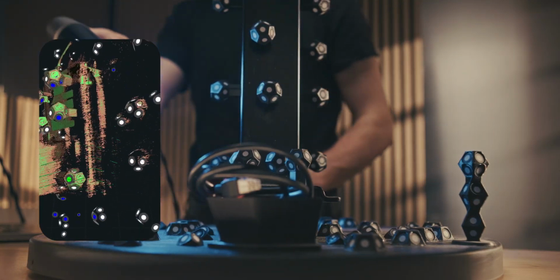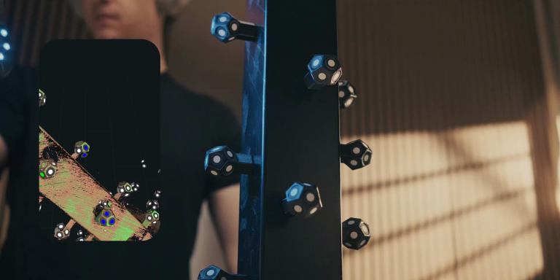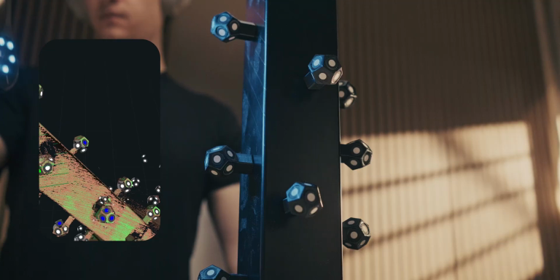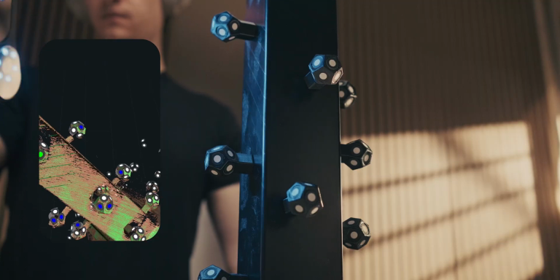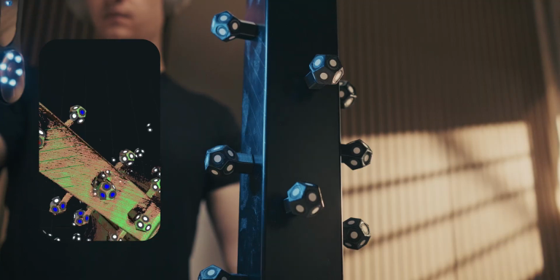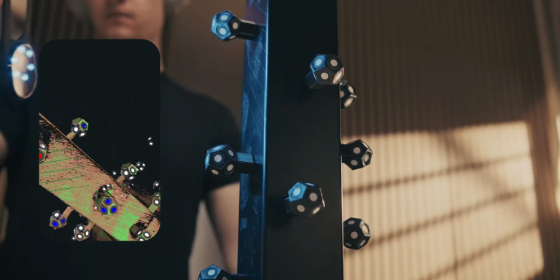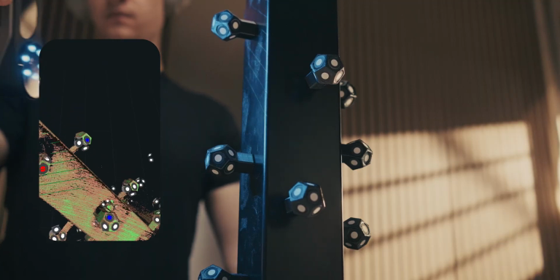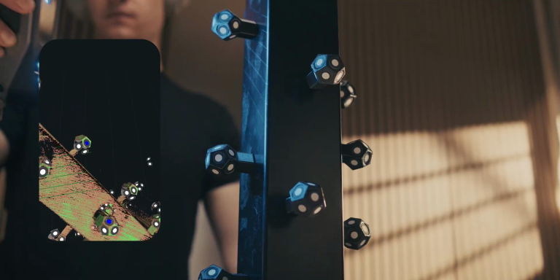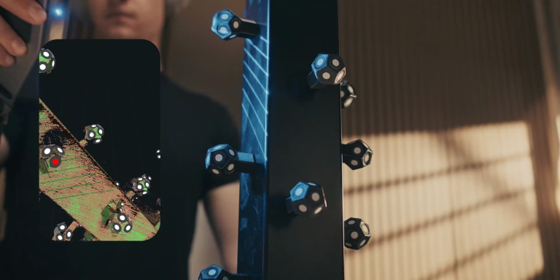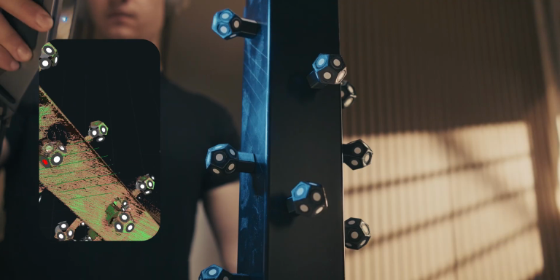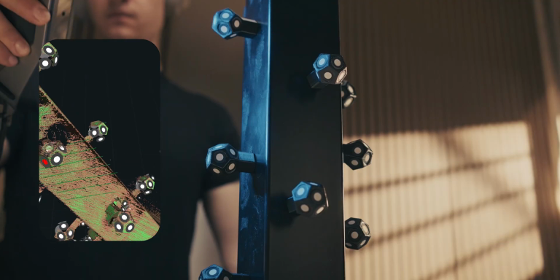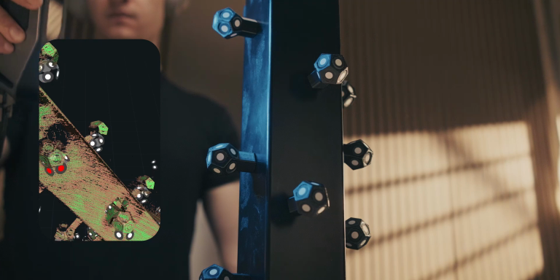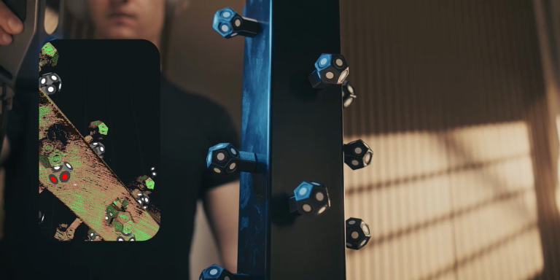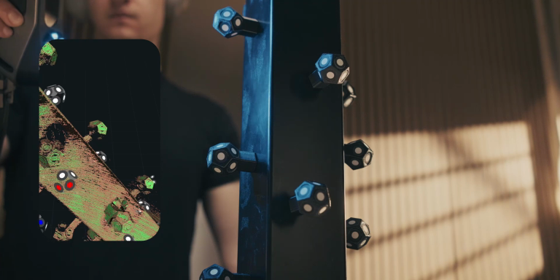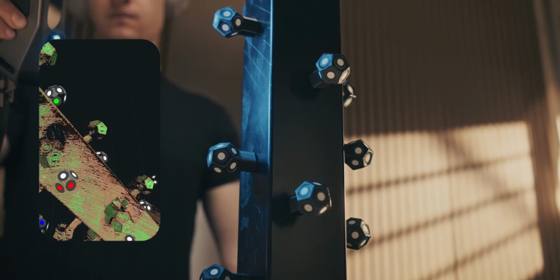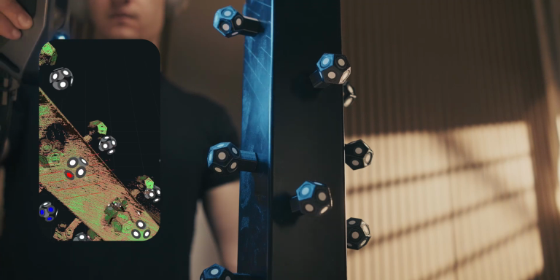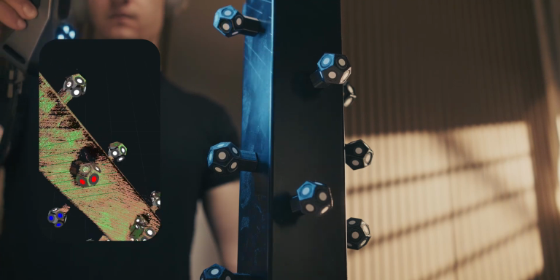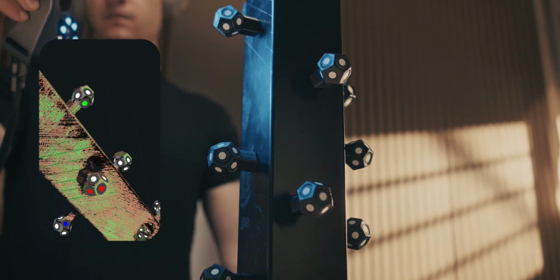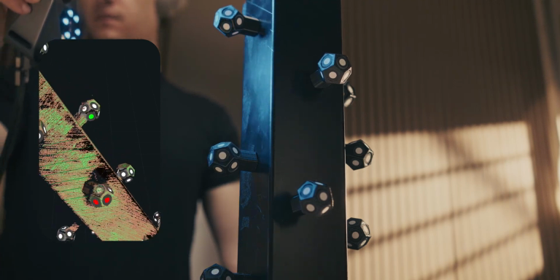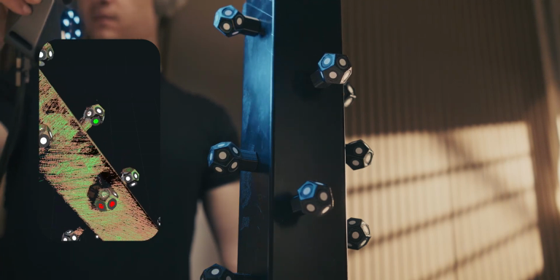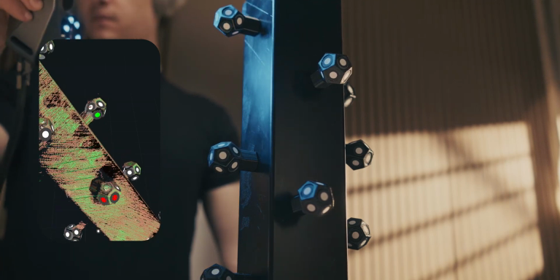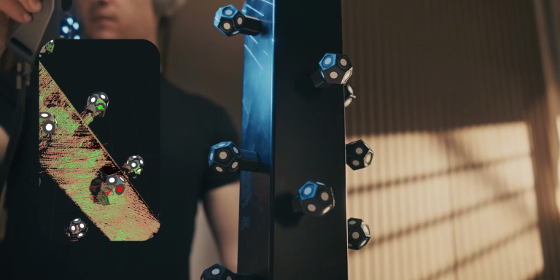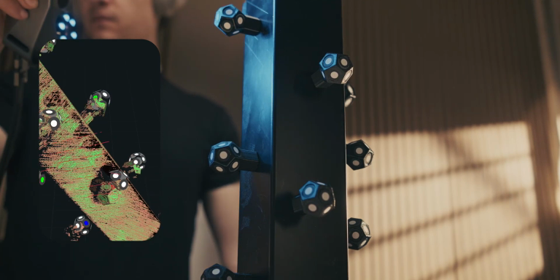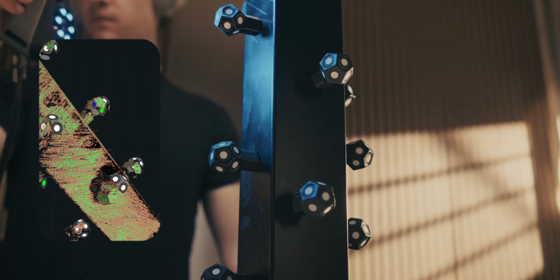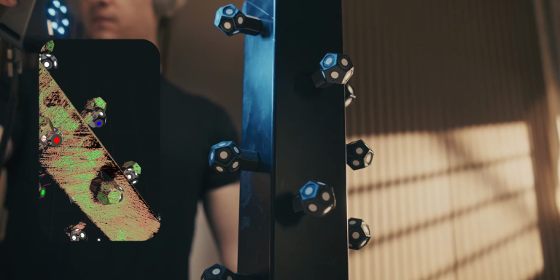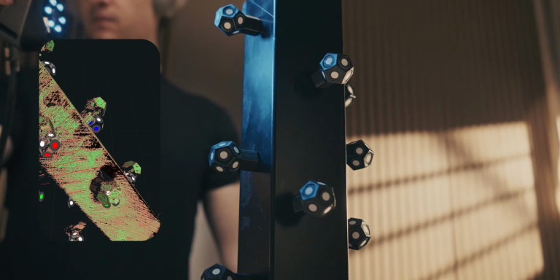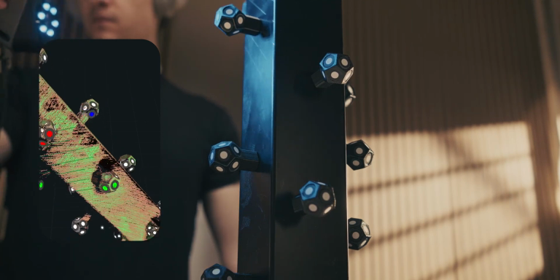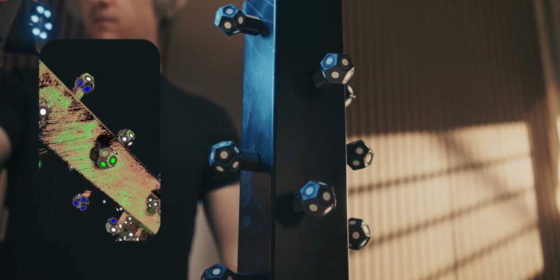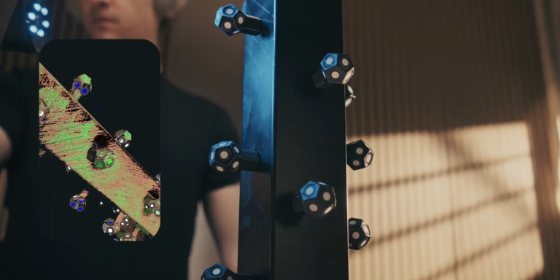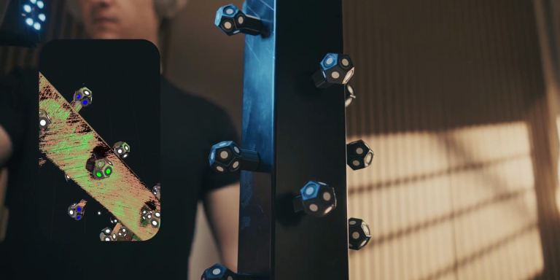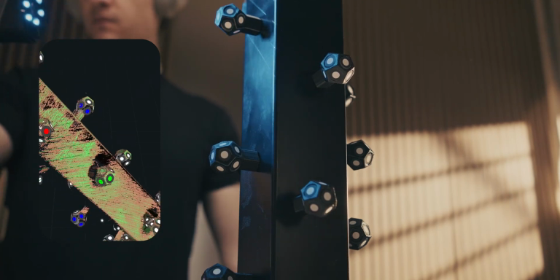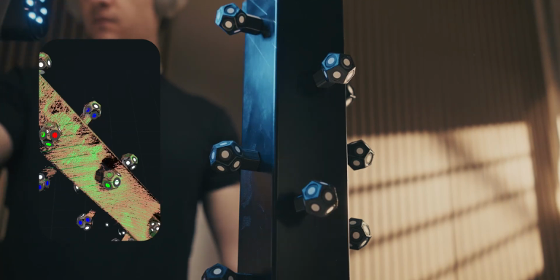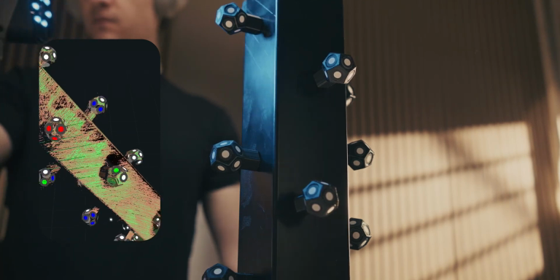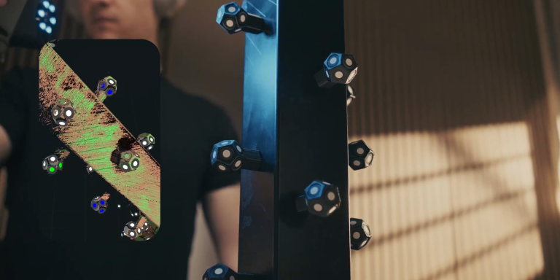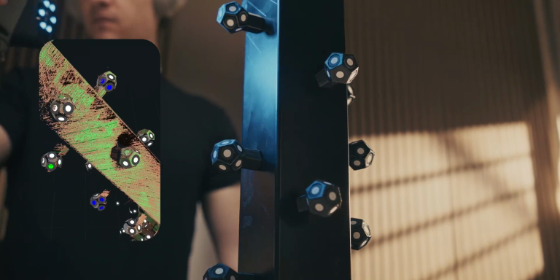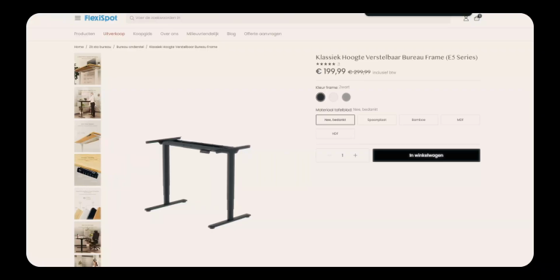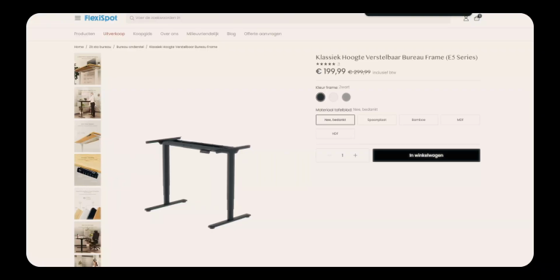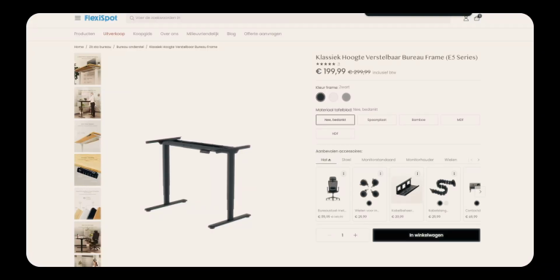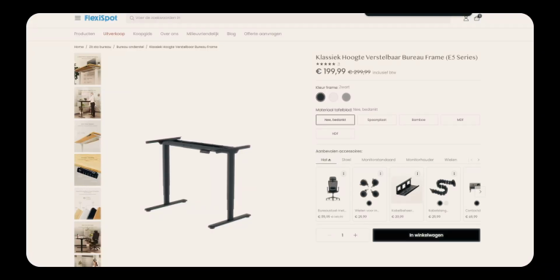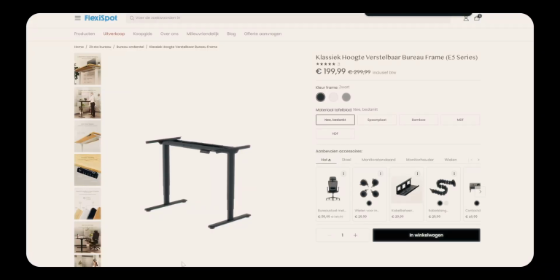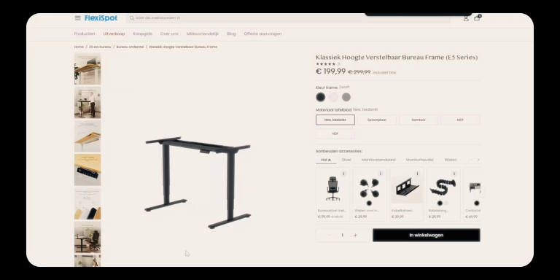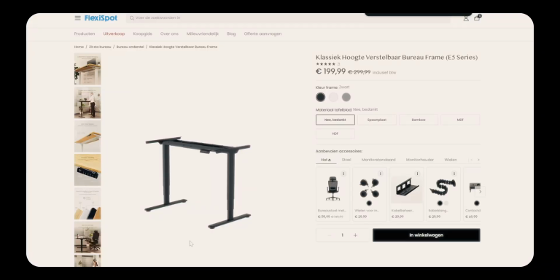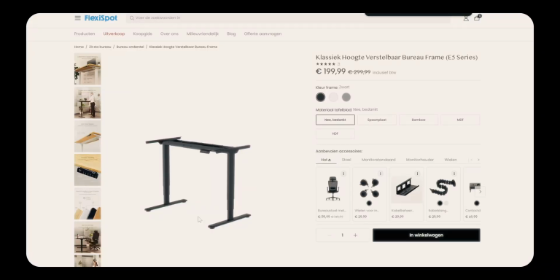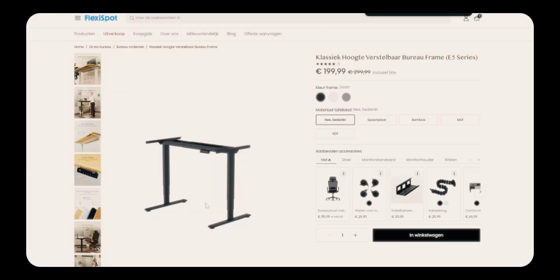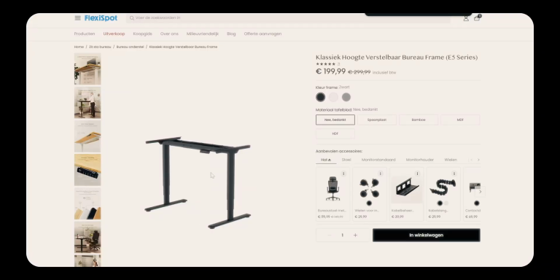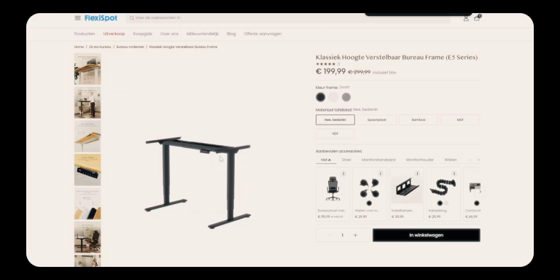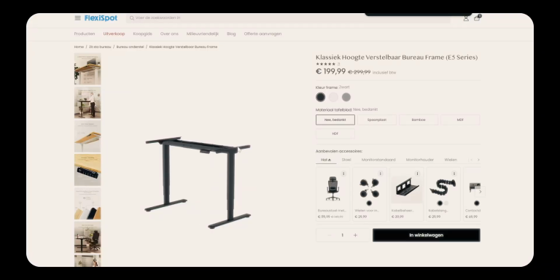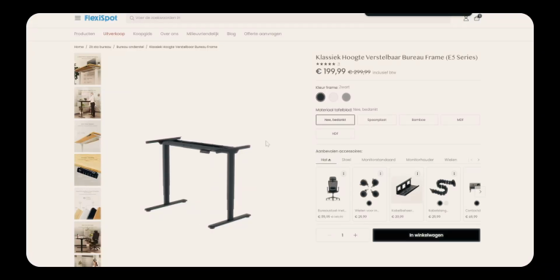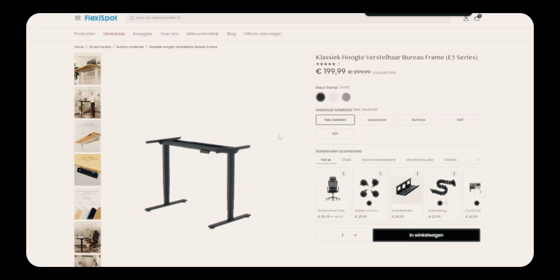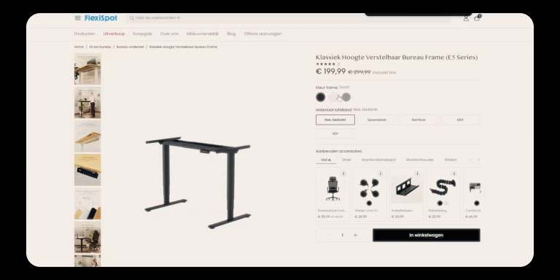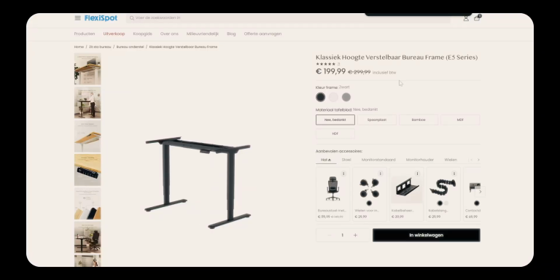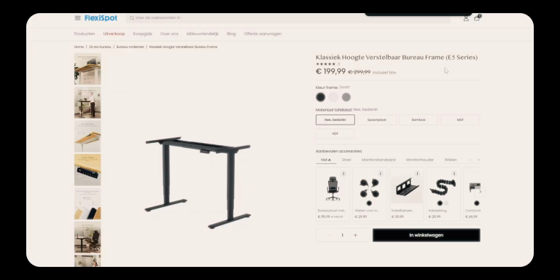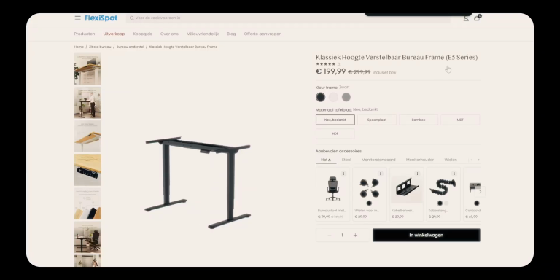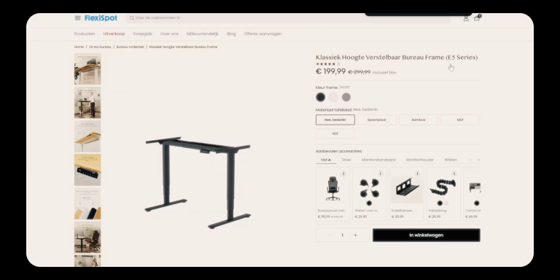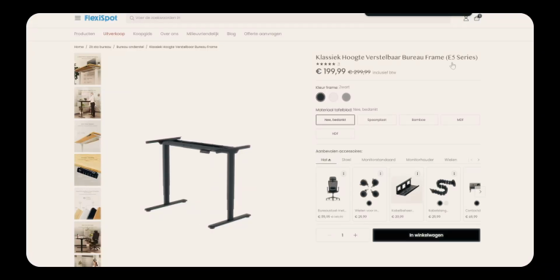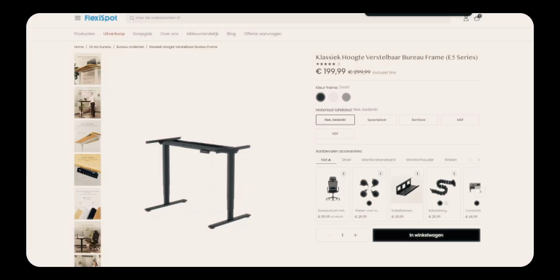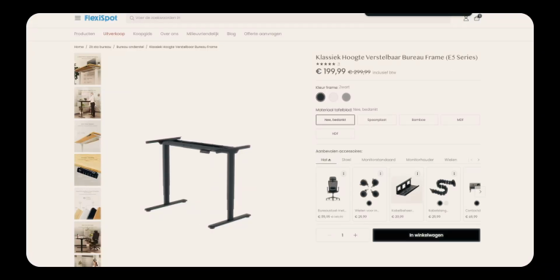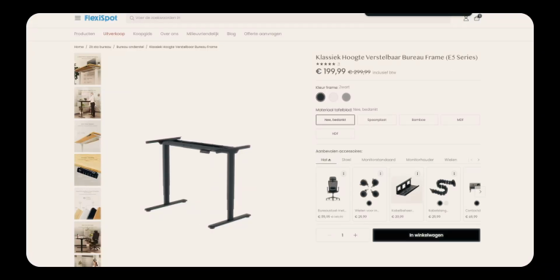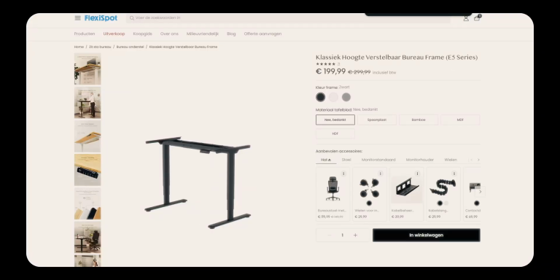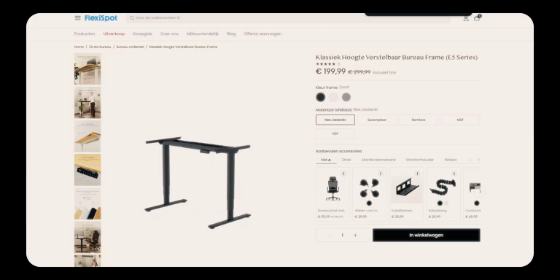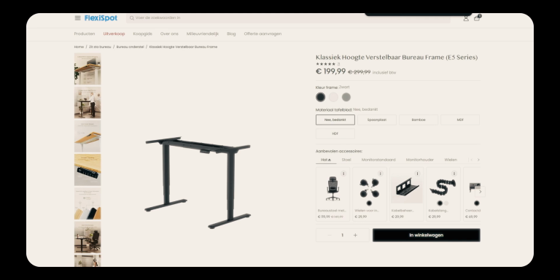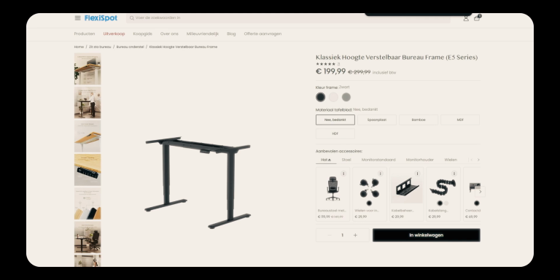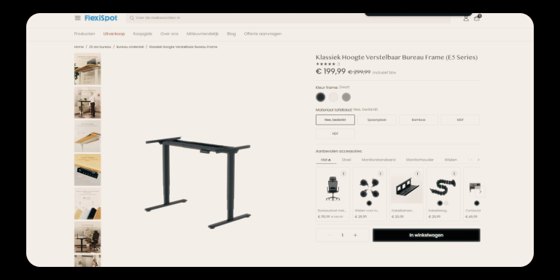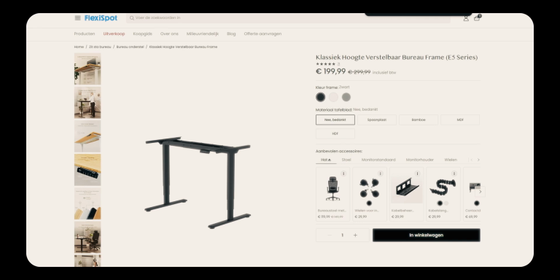The sit-stand legs that I'm 3D scanning here are from Flexispot. I use the E5s and I bought these myself — this is not sponsored or anything like that.